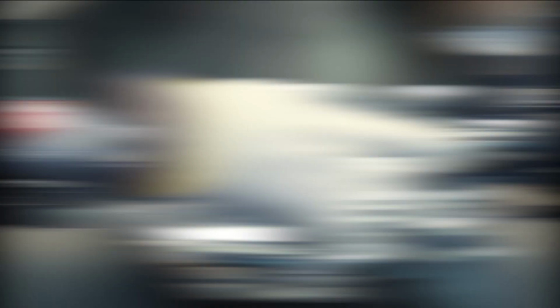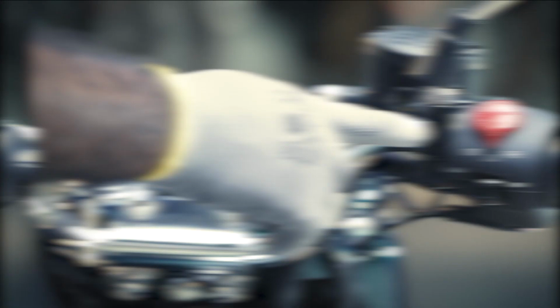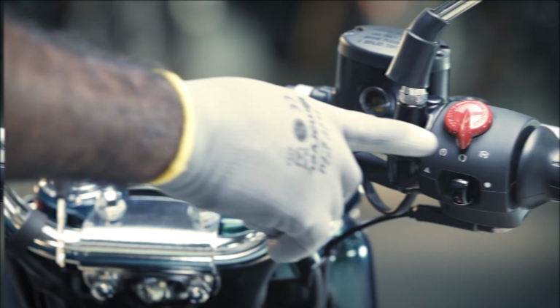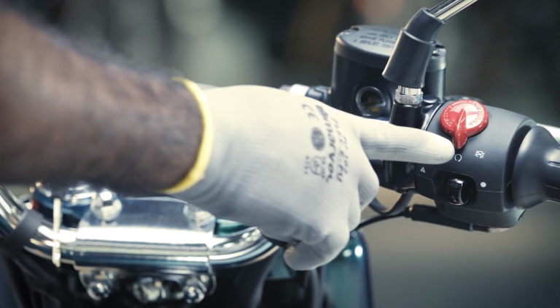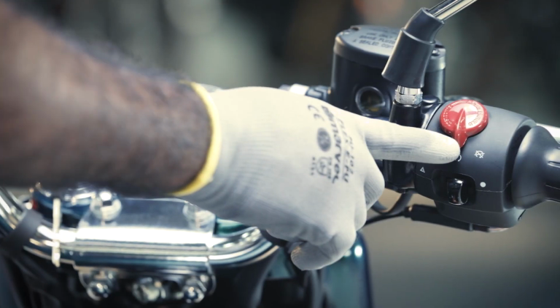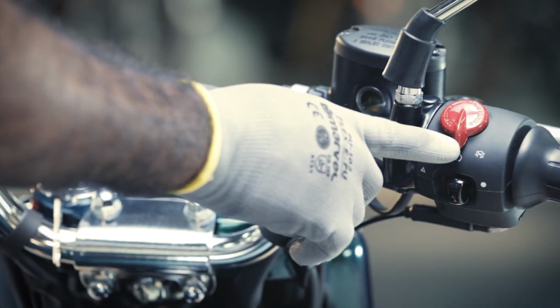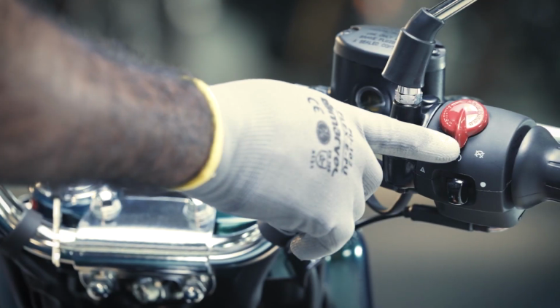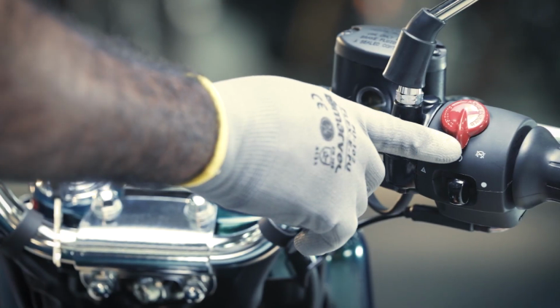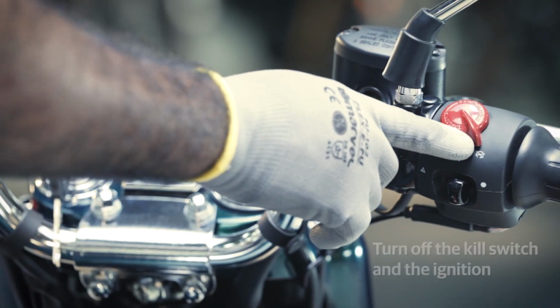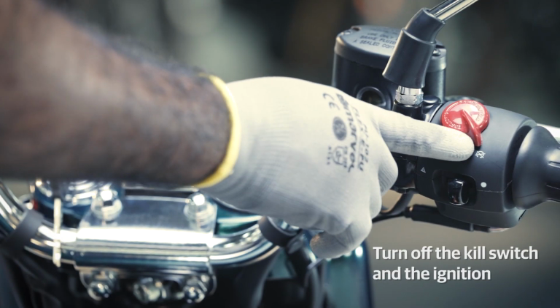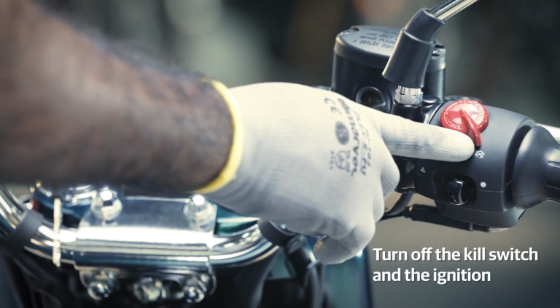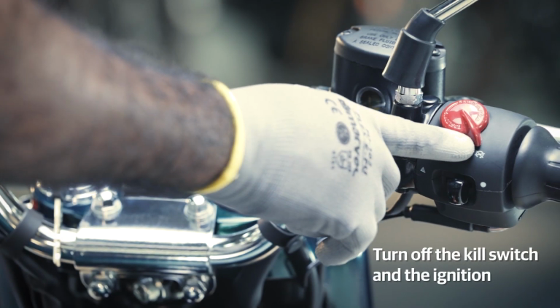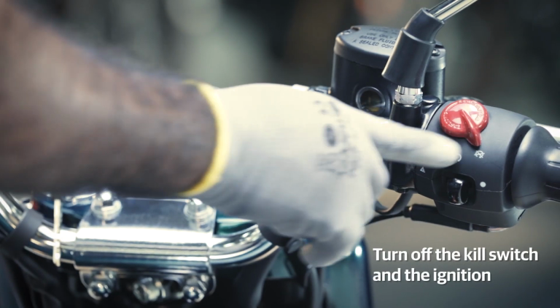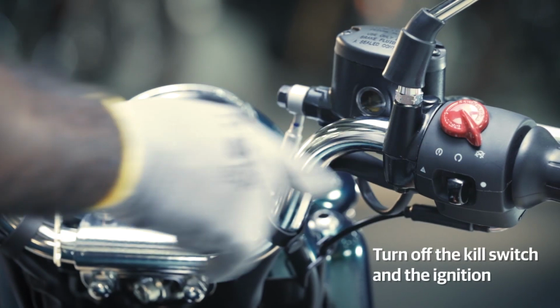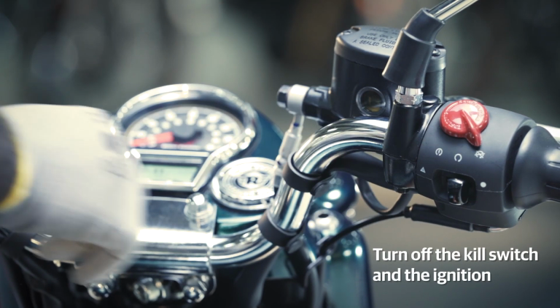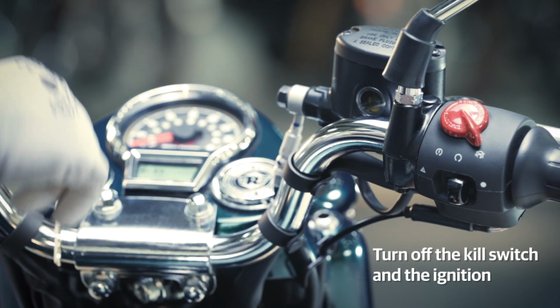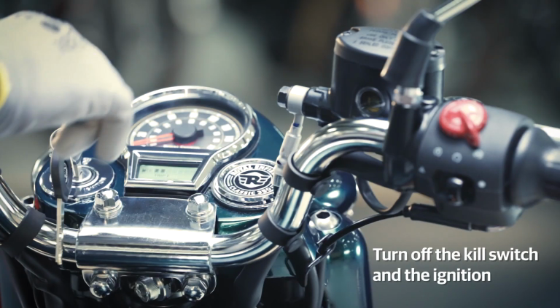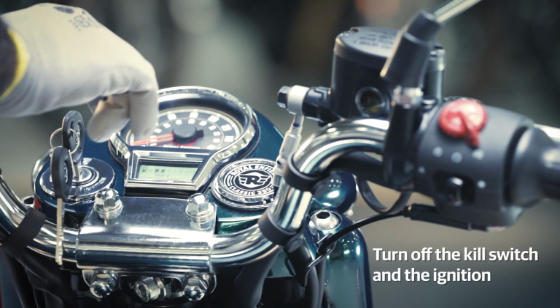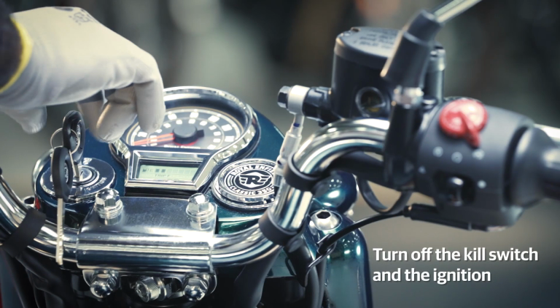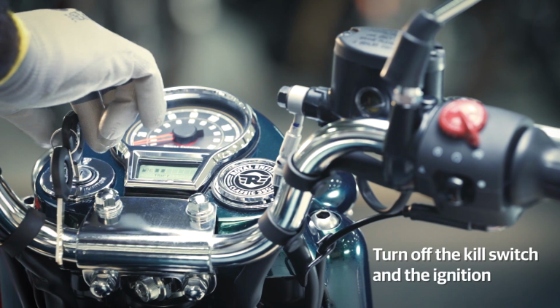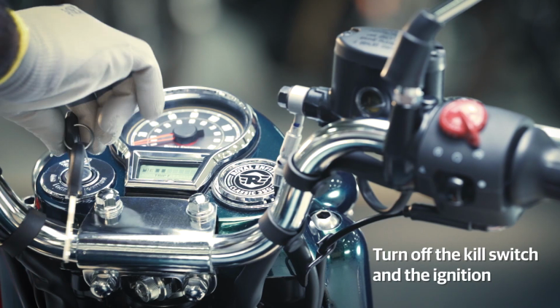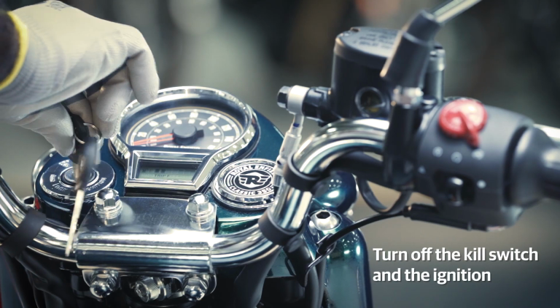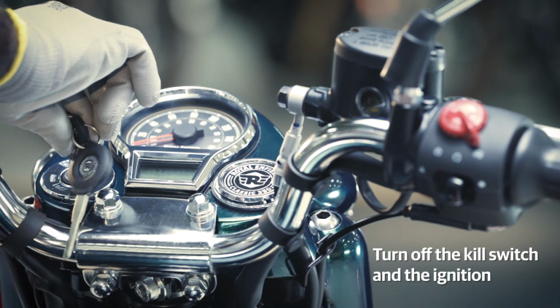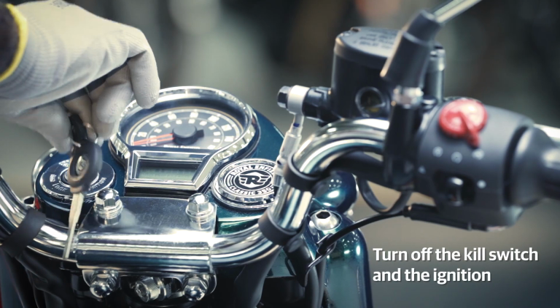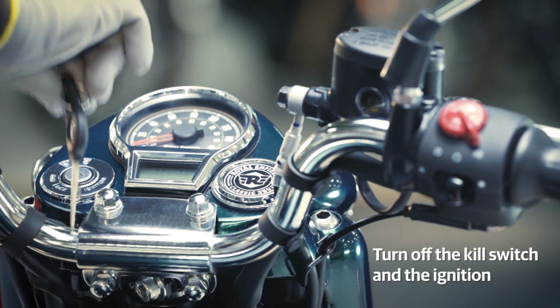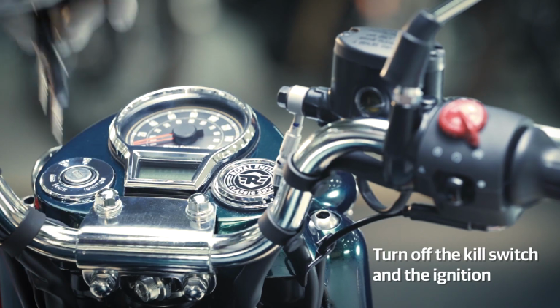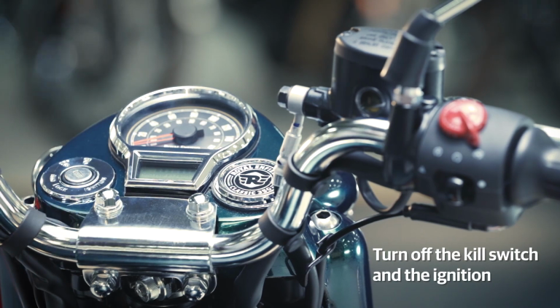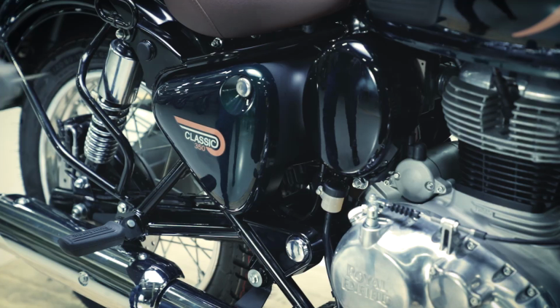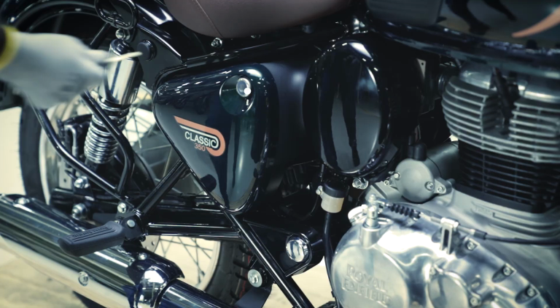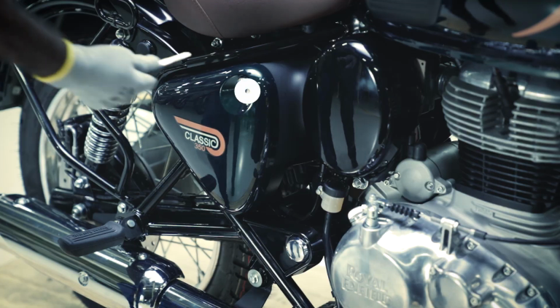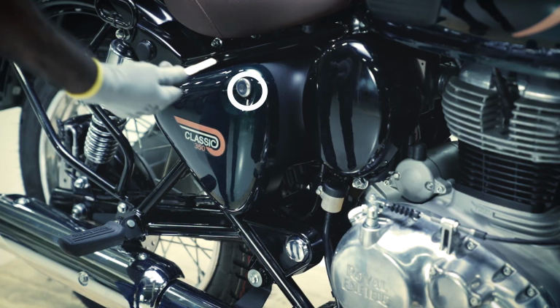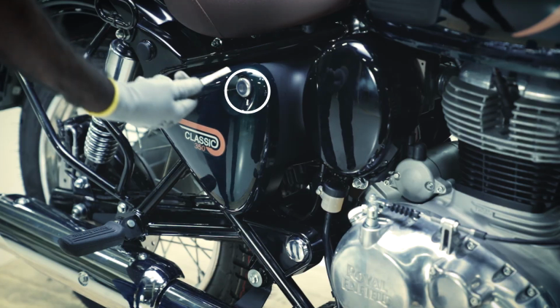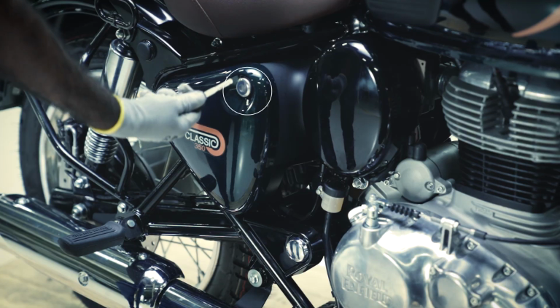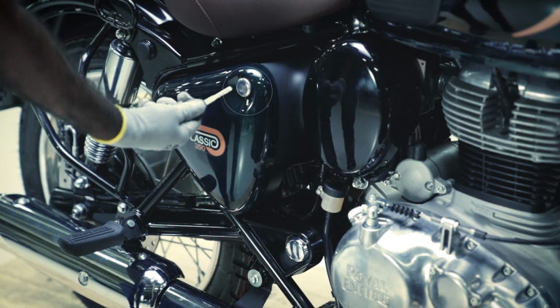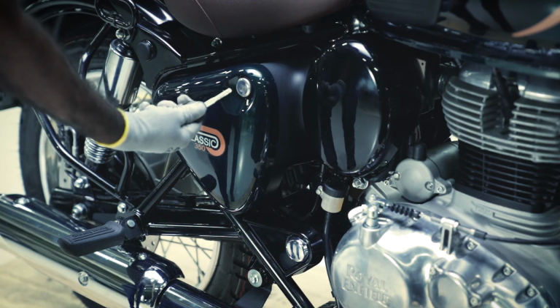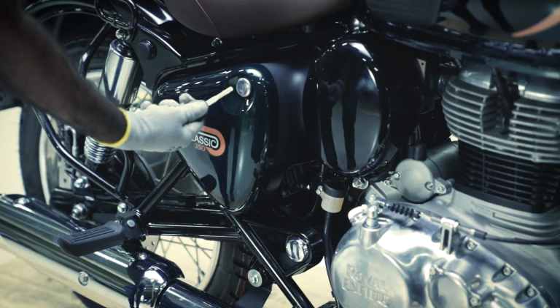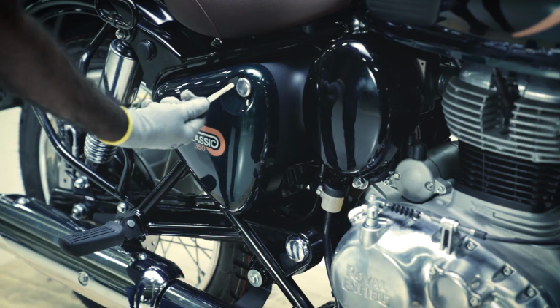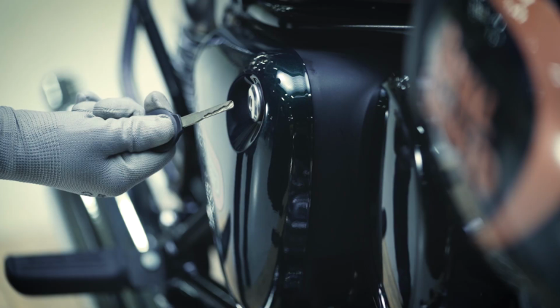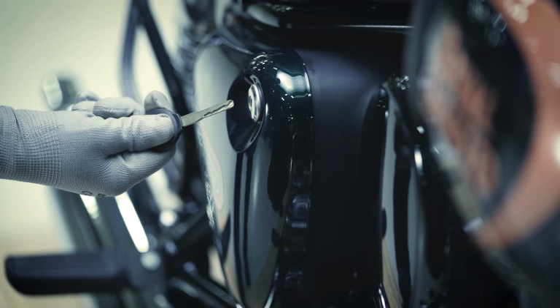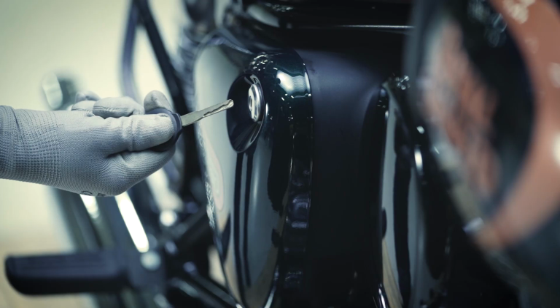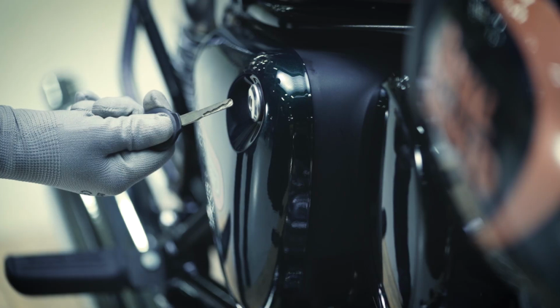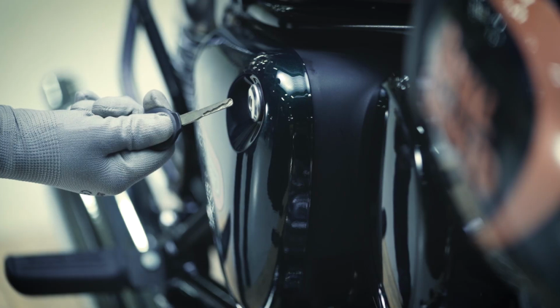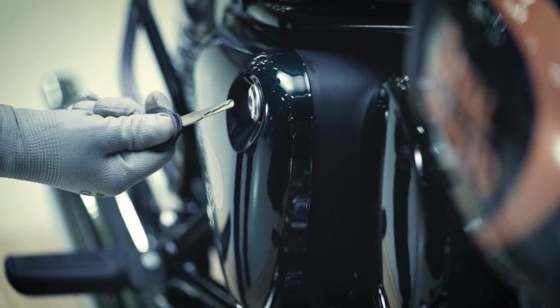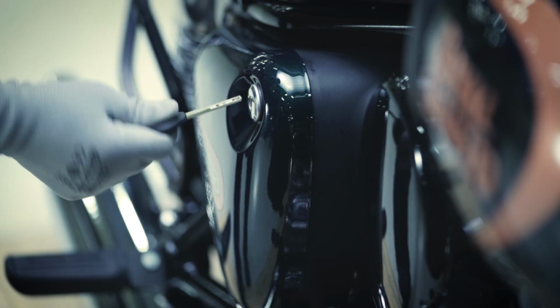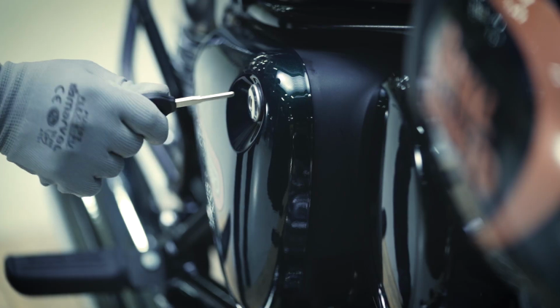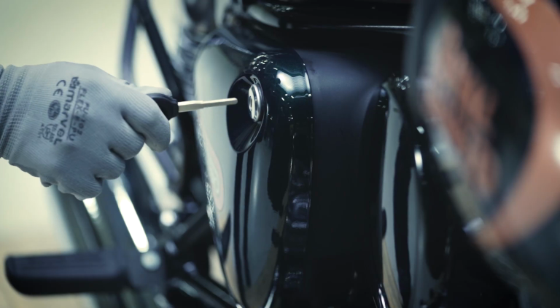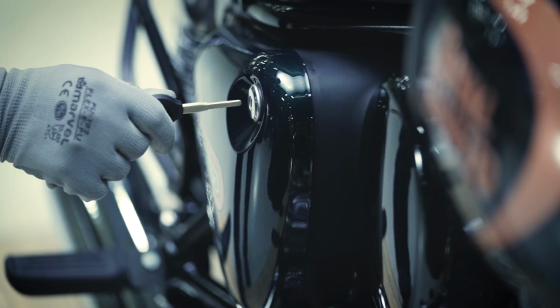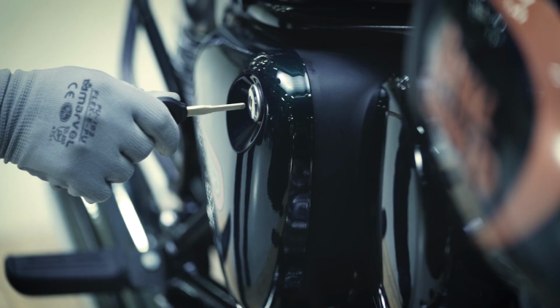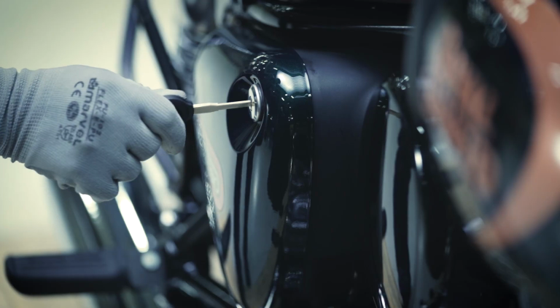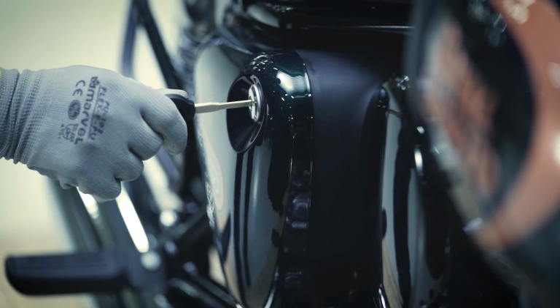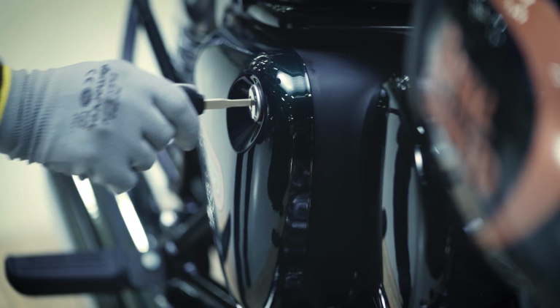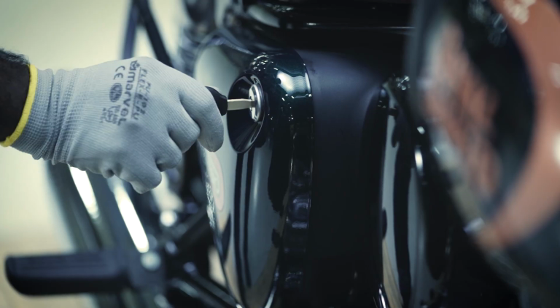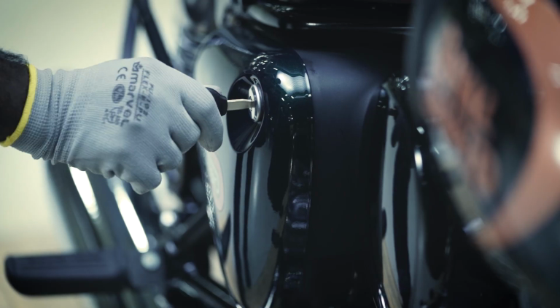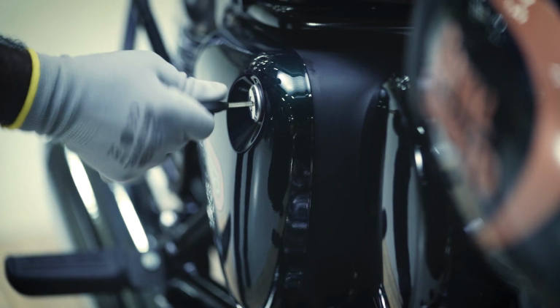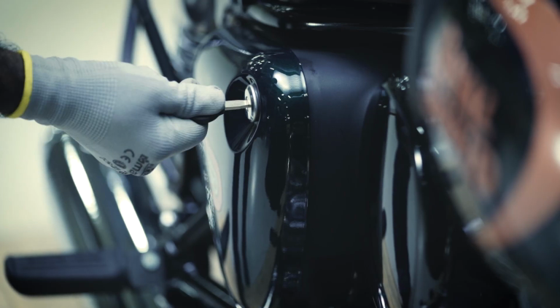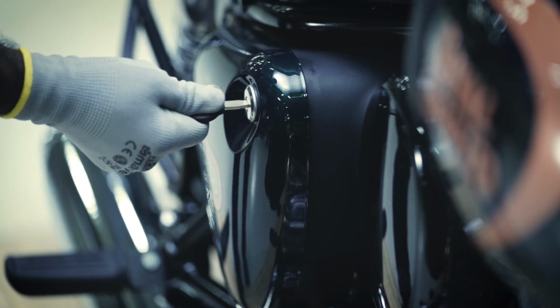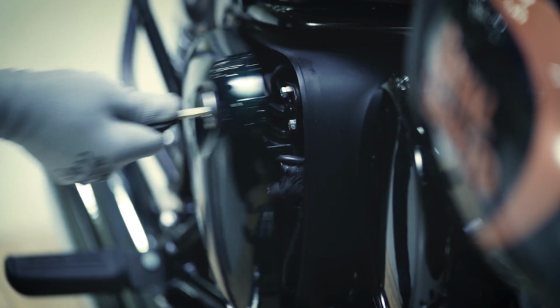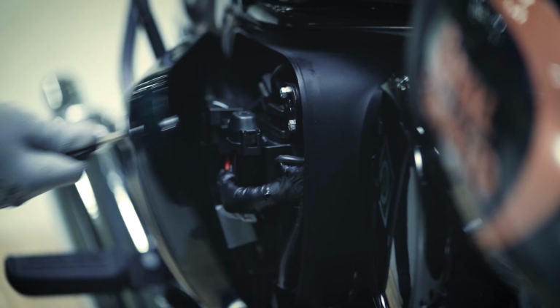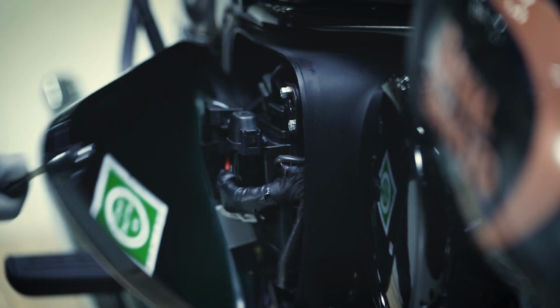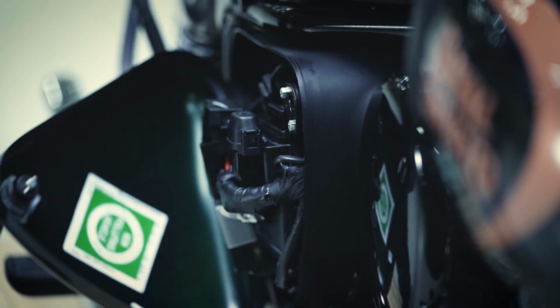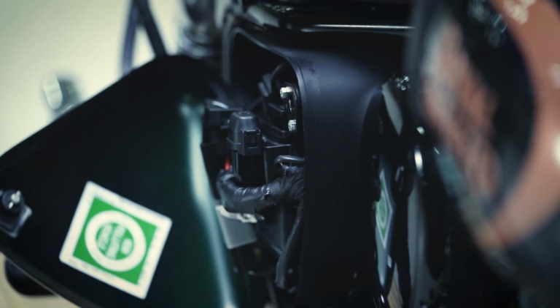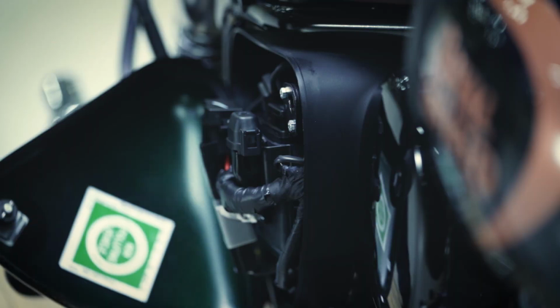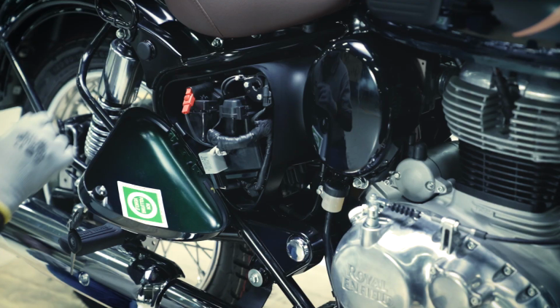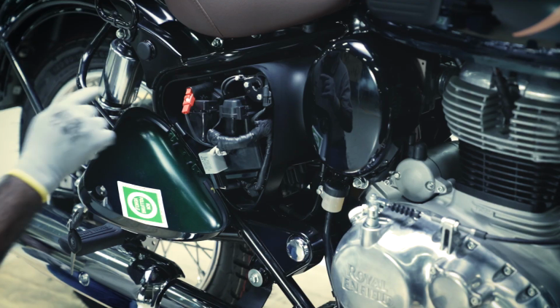Turn off the kill switch and the ignition. Now, using the keys, open the right-hand side panel.